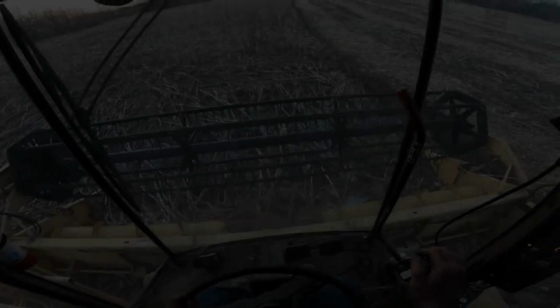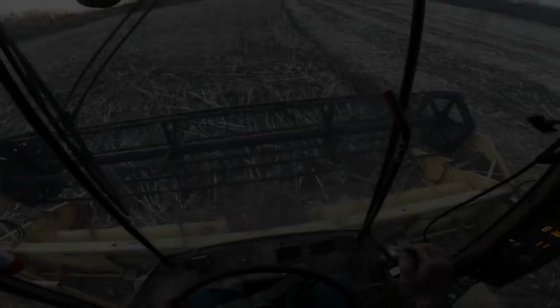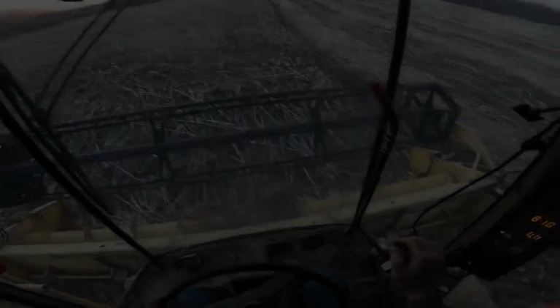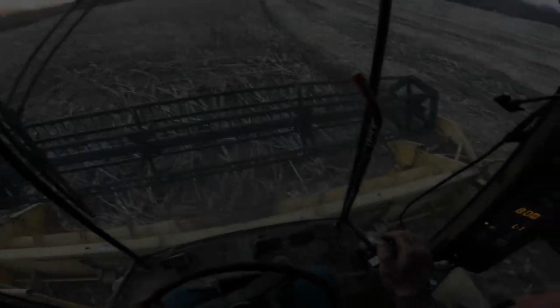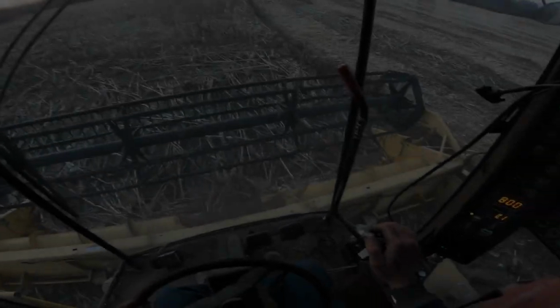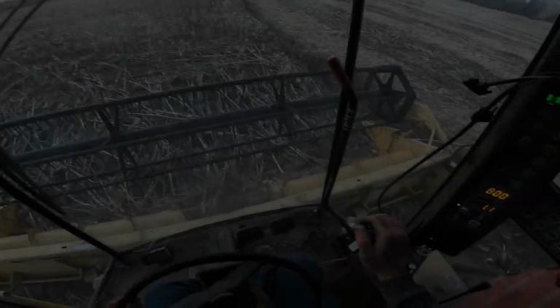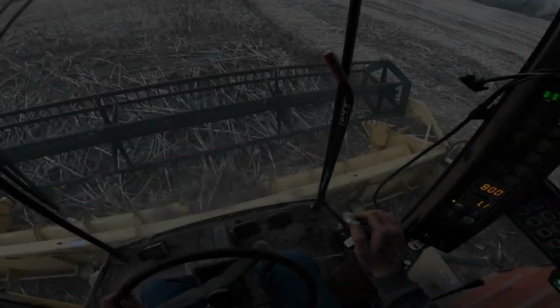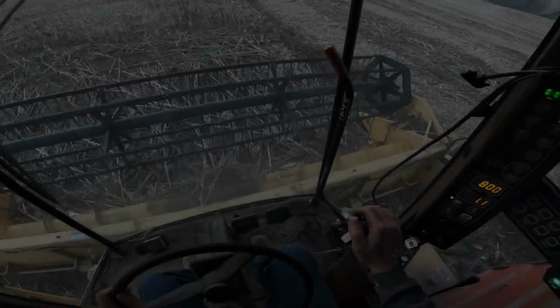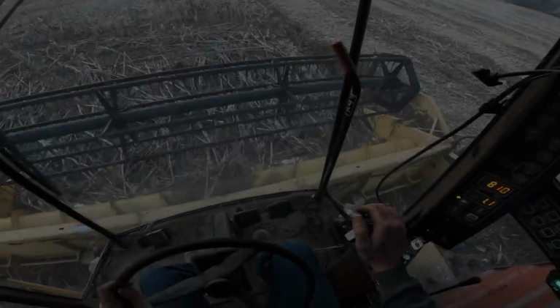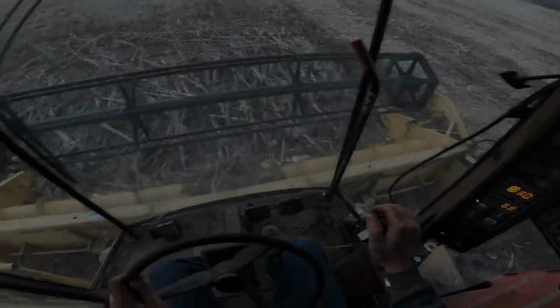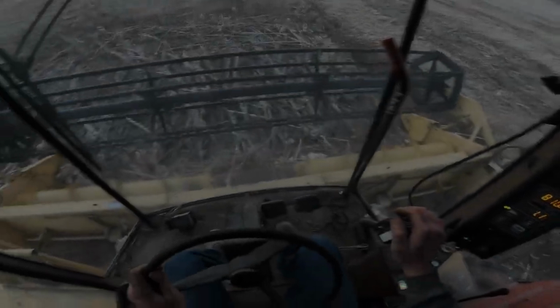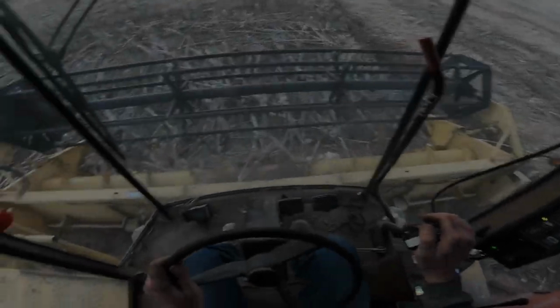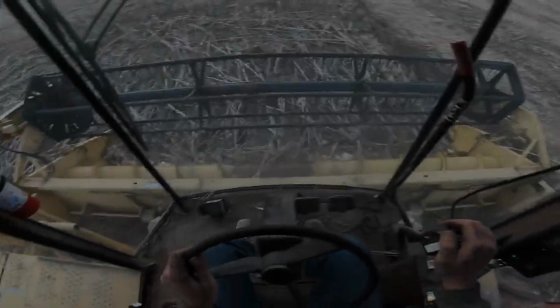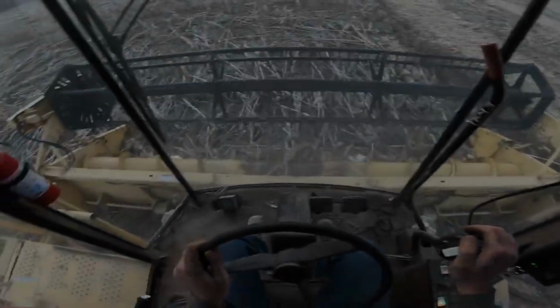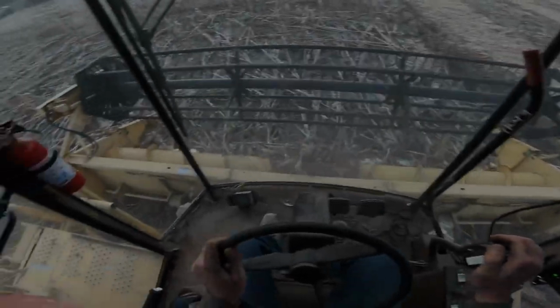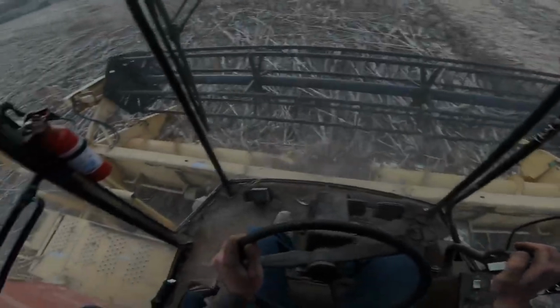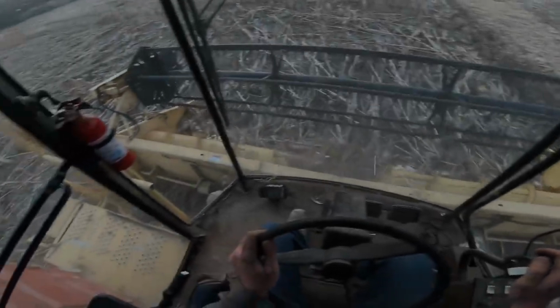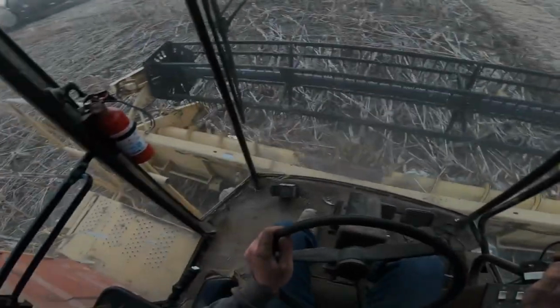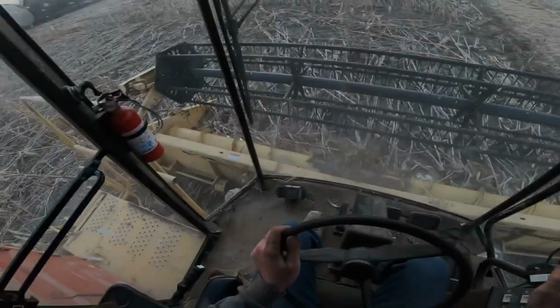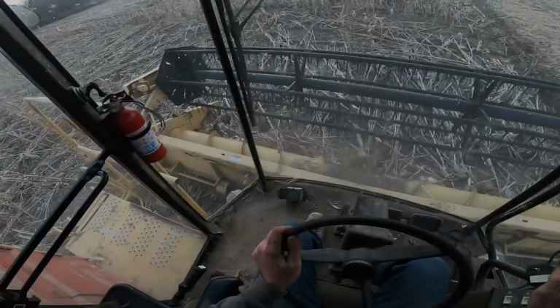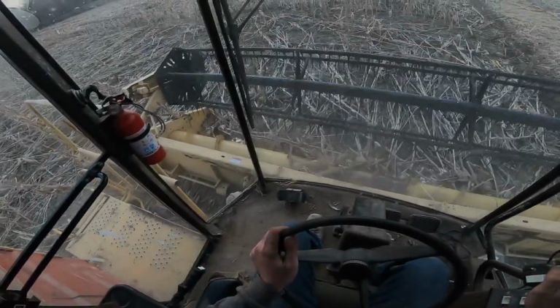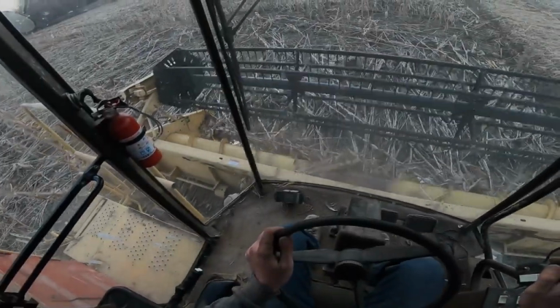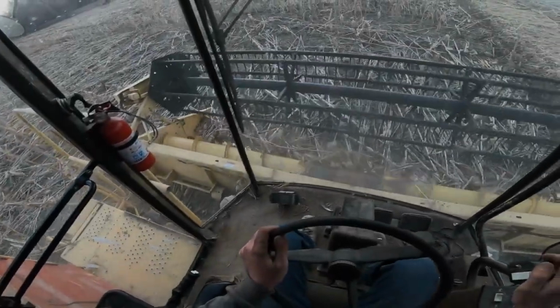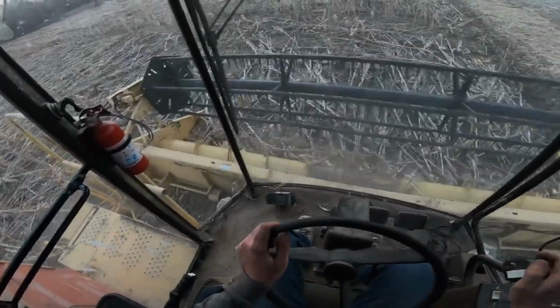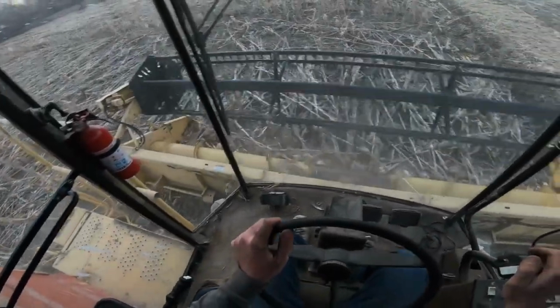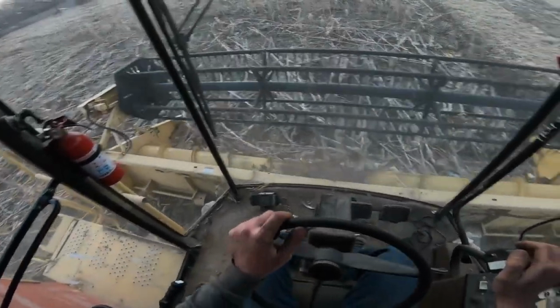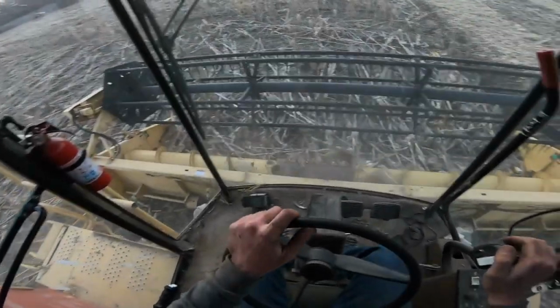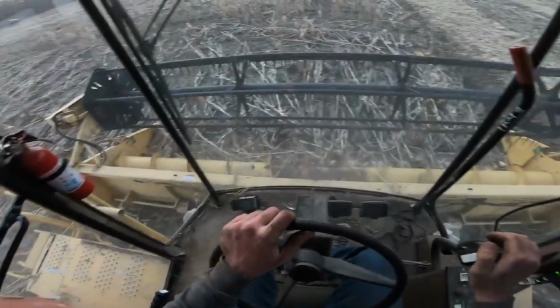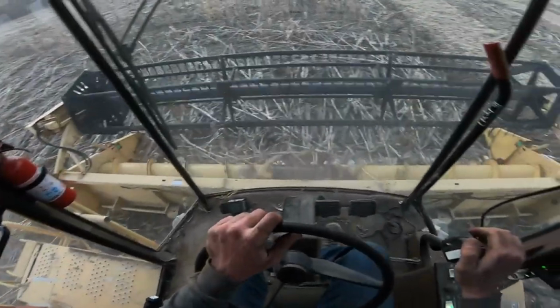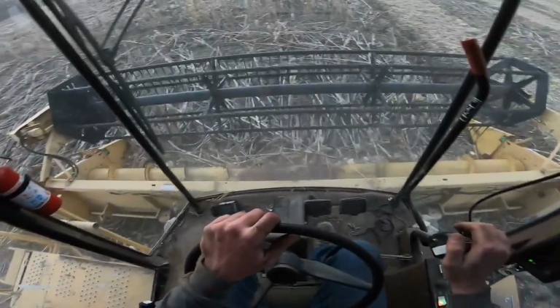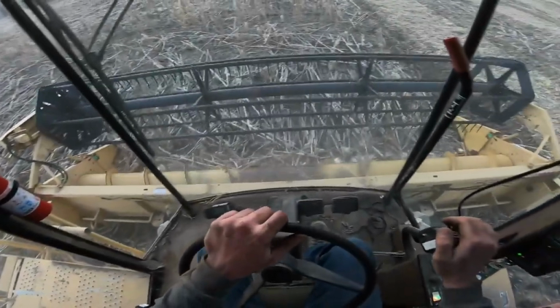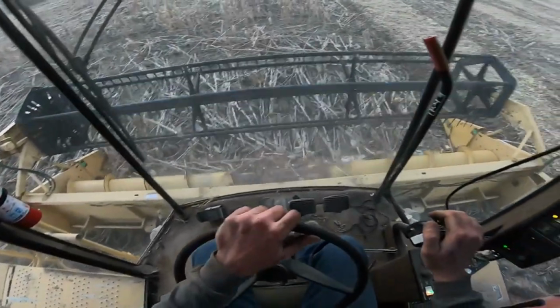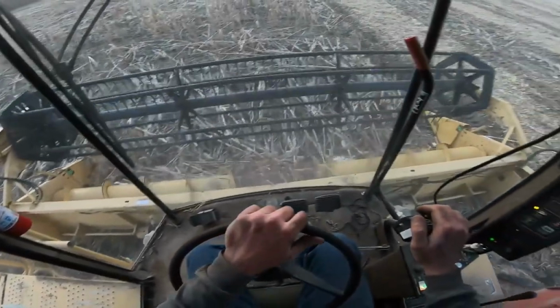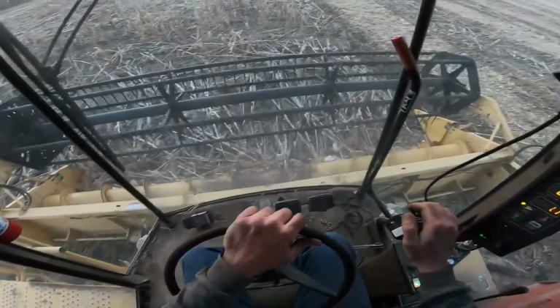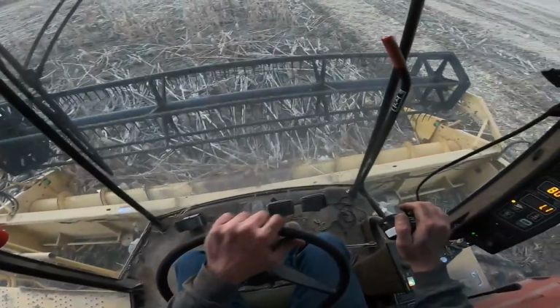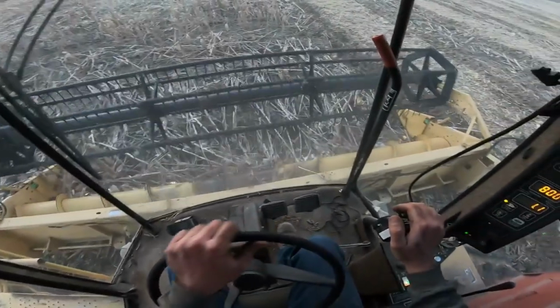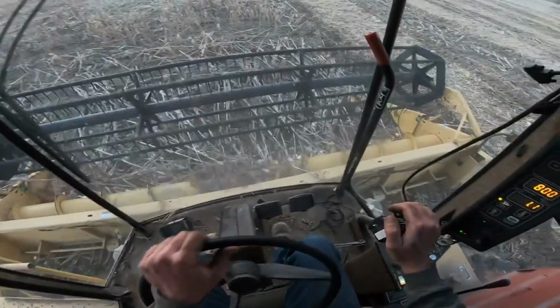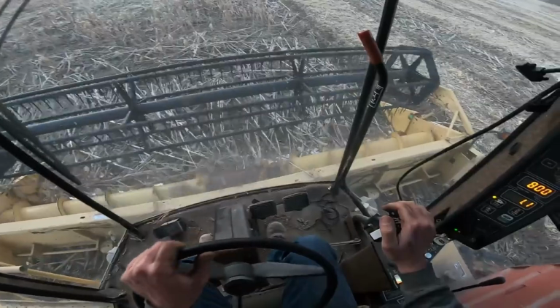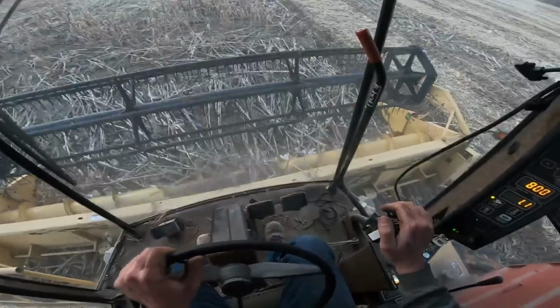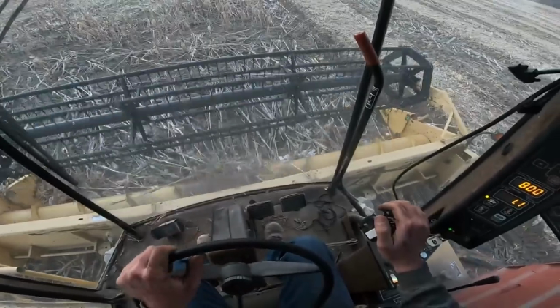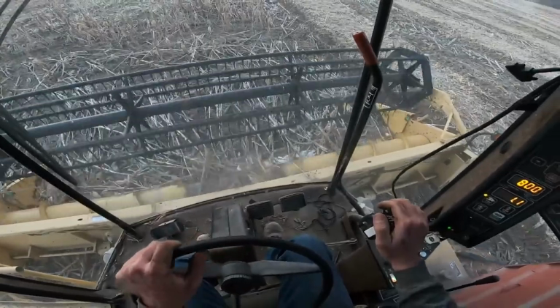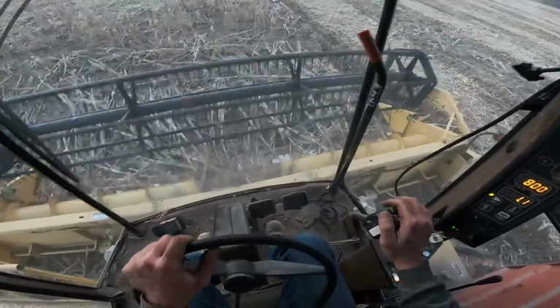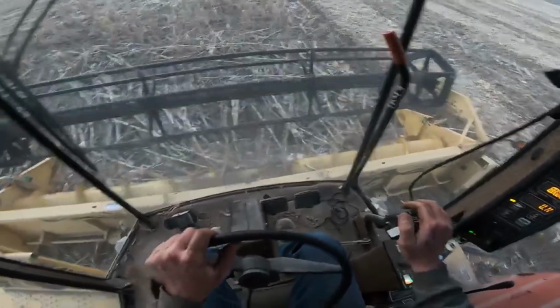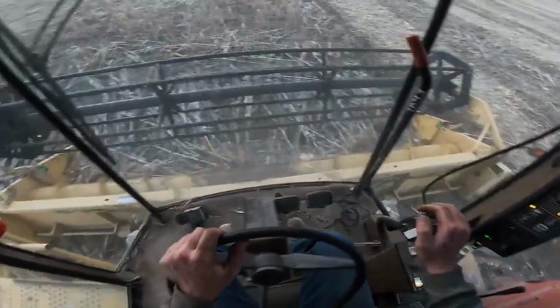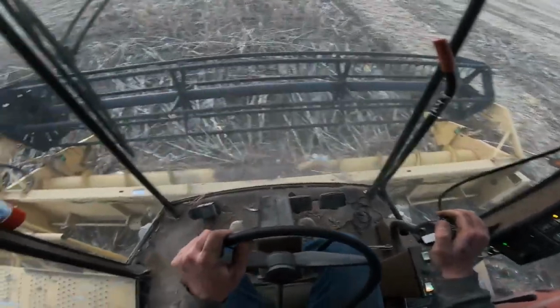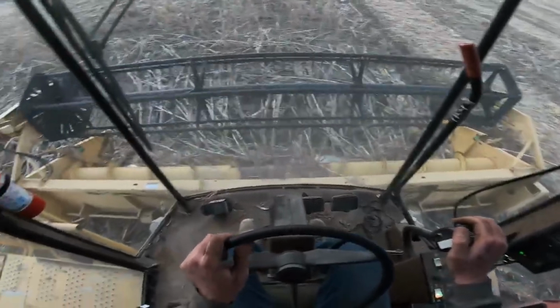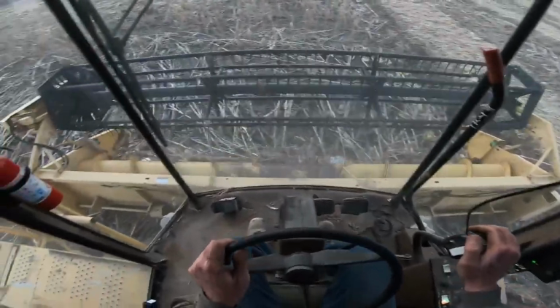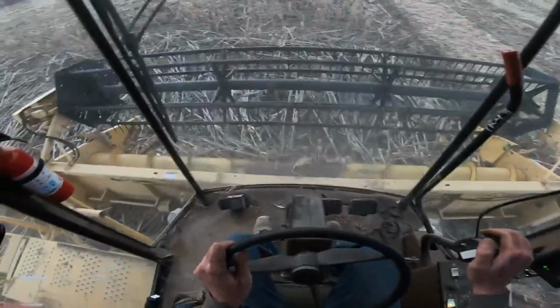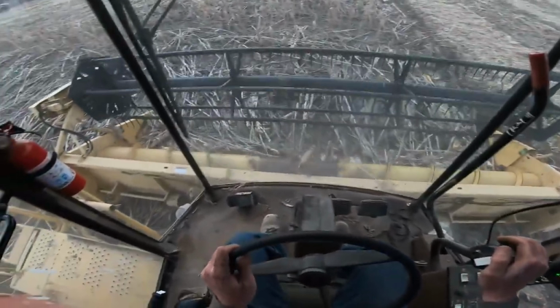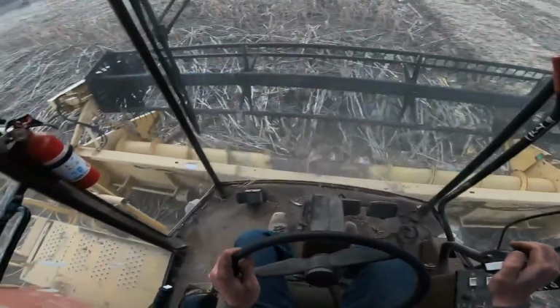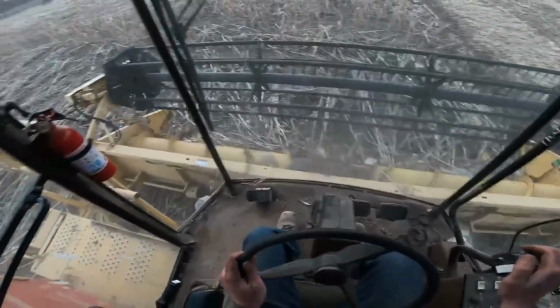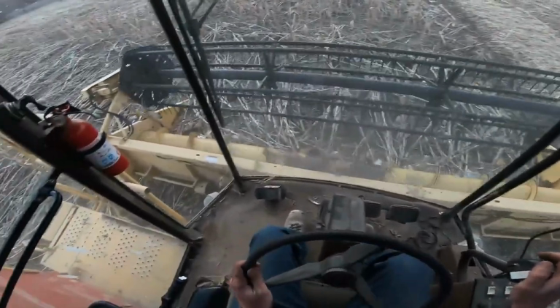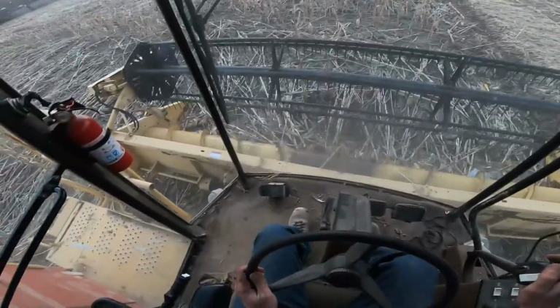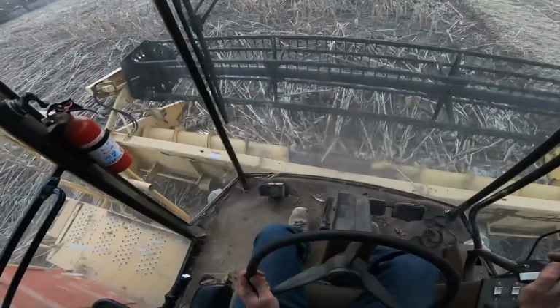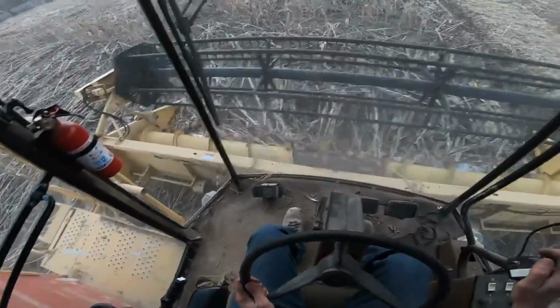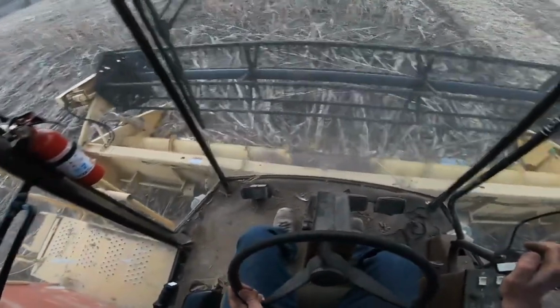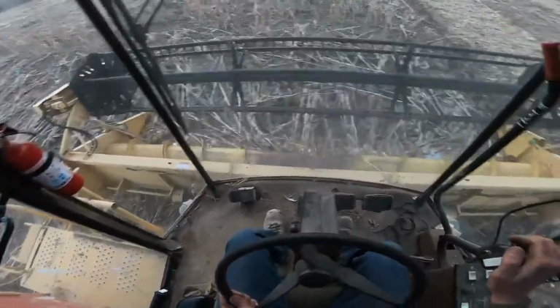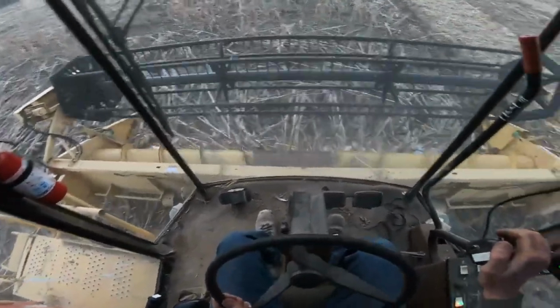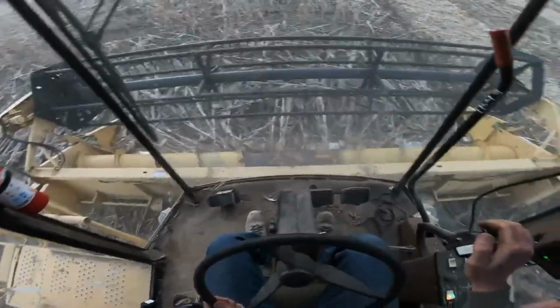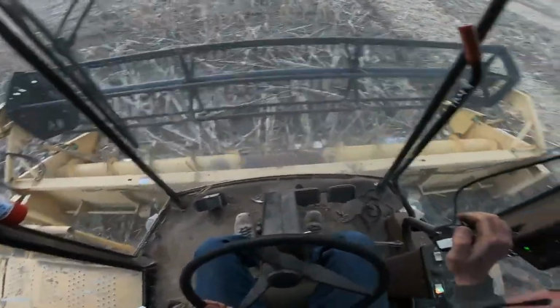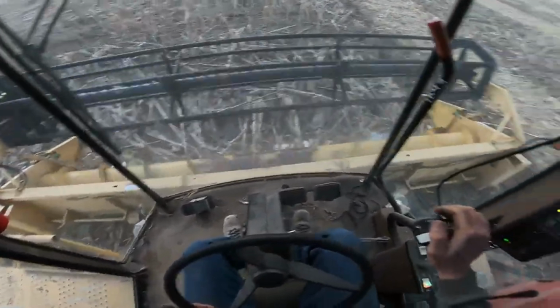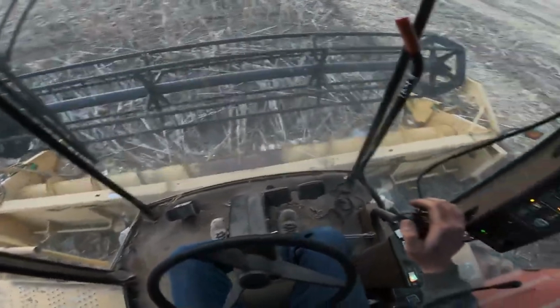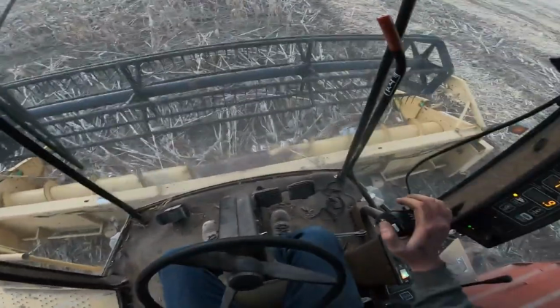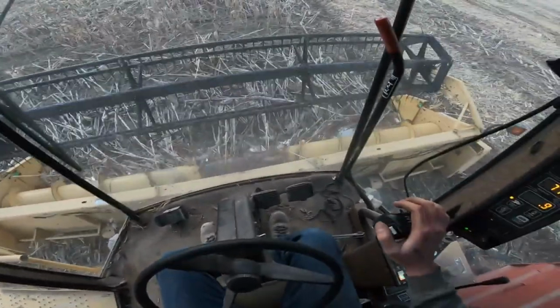Hello, BAME farm fans. We are out having fun with the TR-86. I guess we'll call this fun.